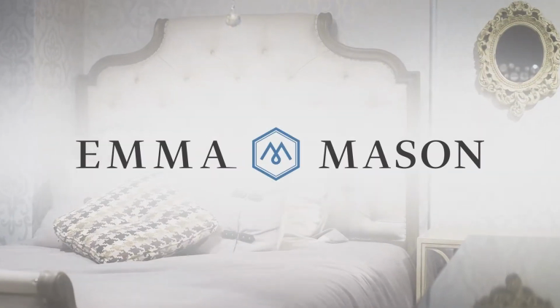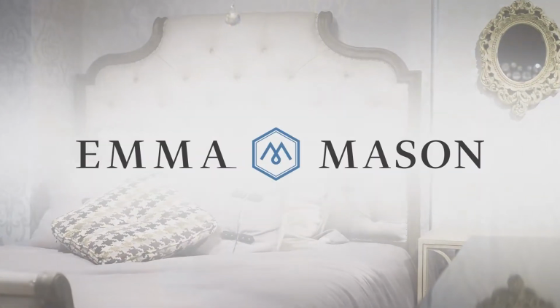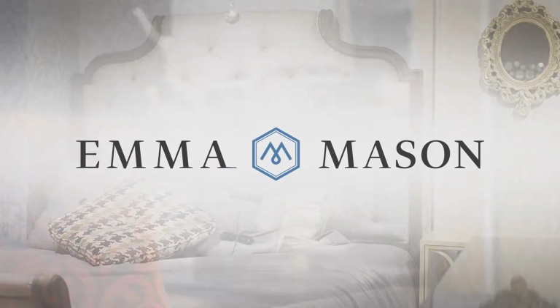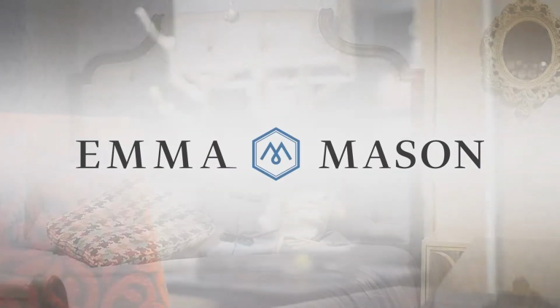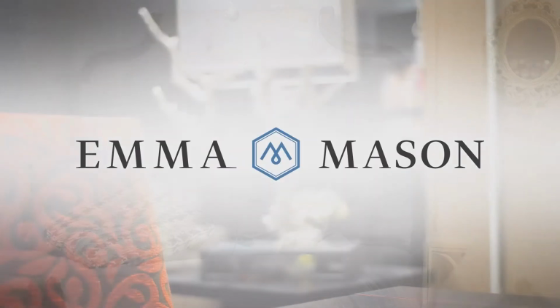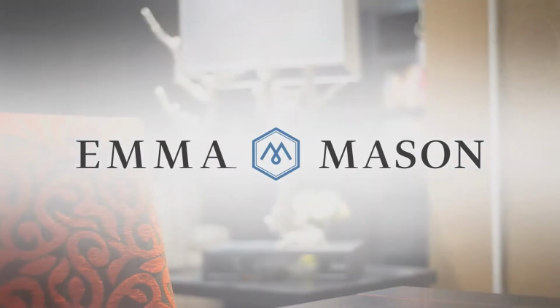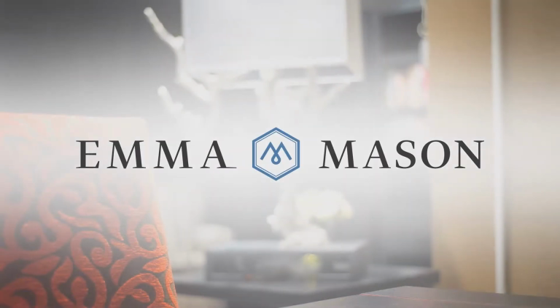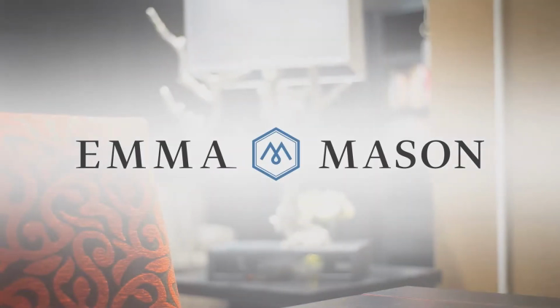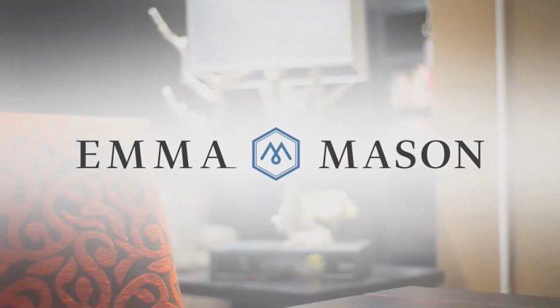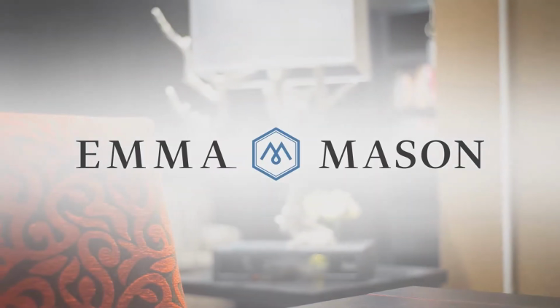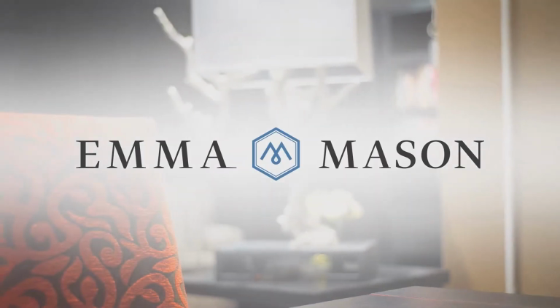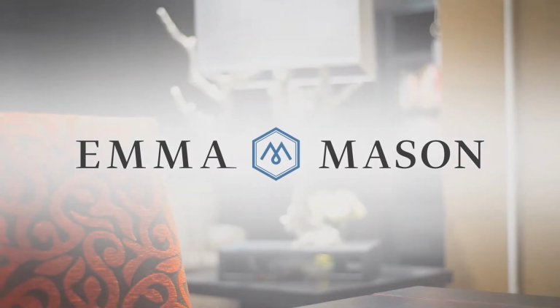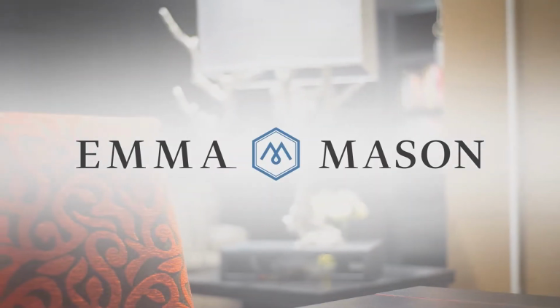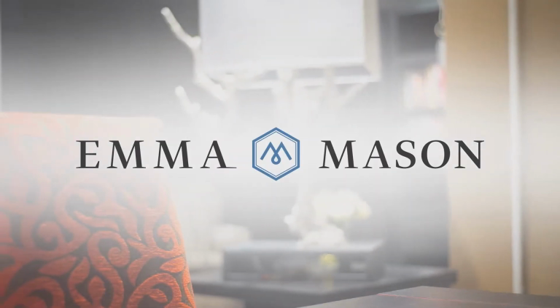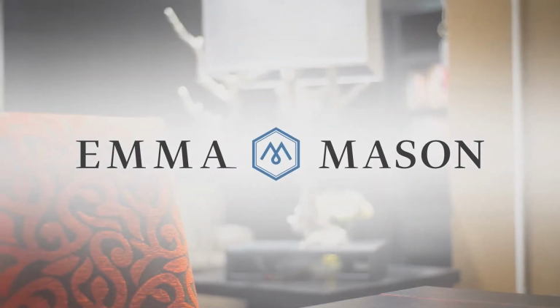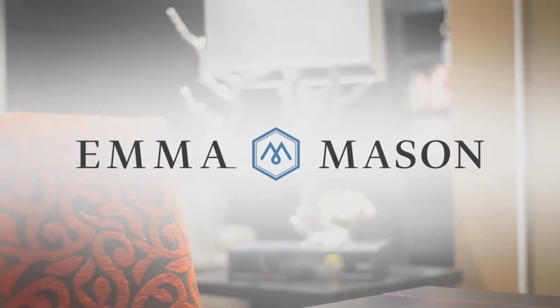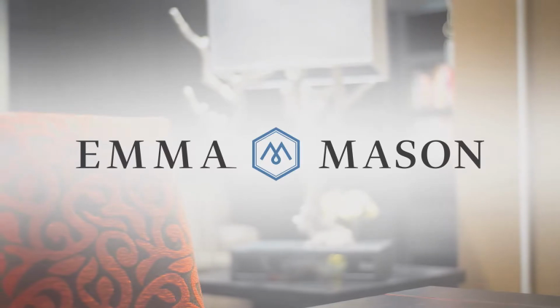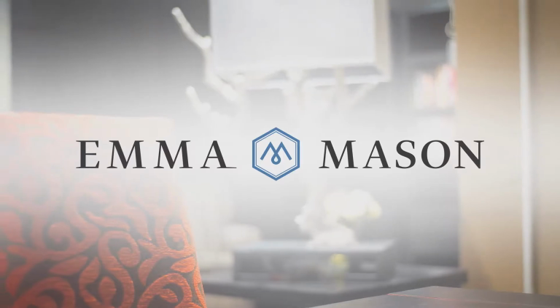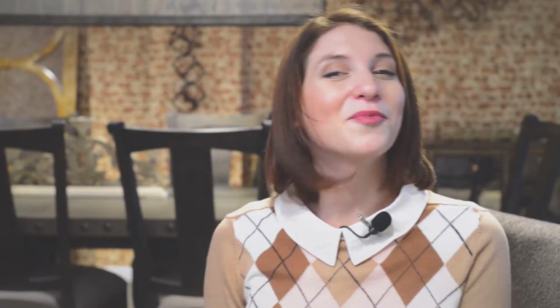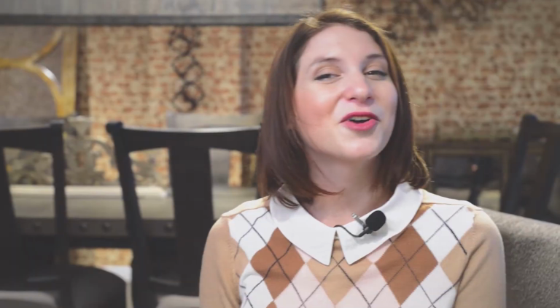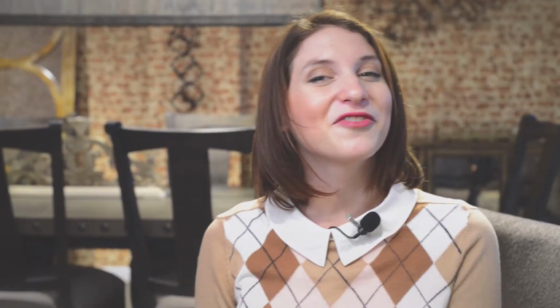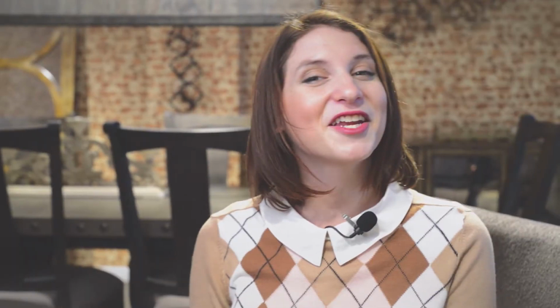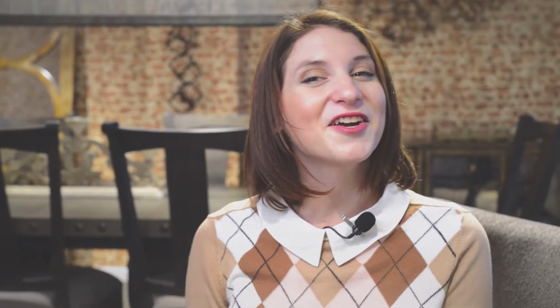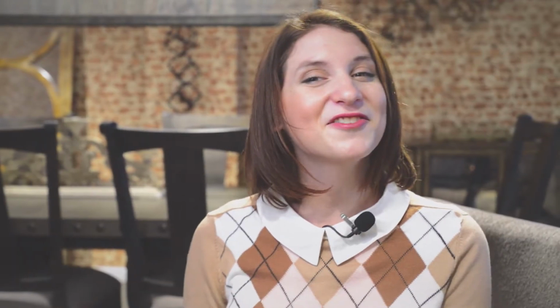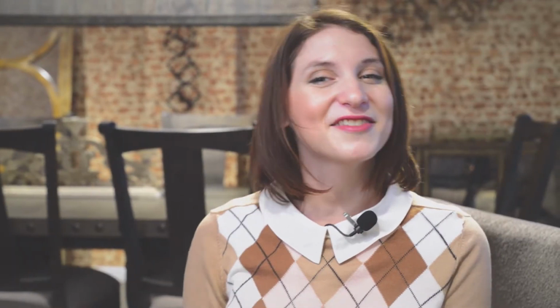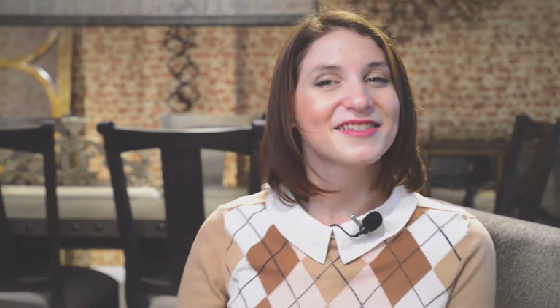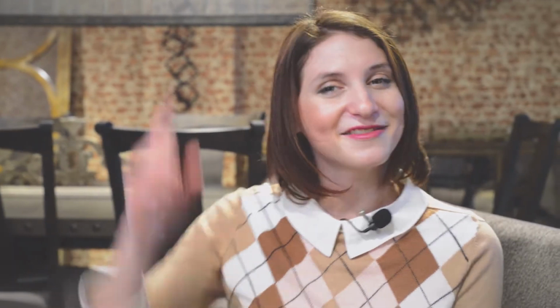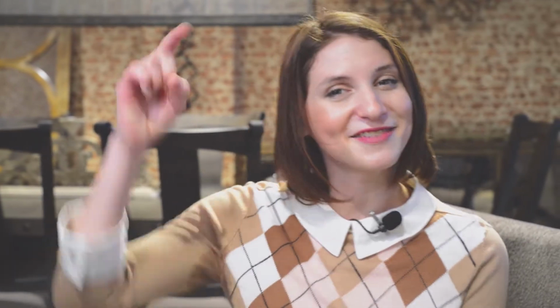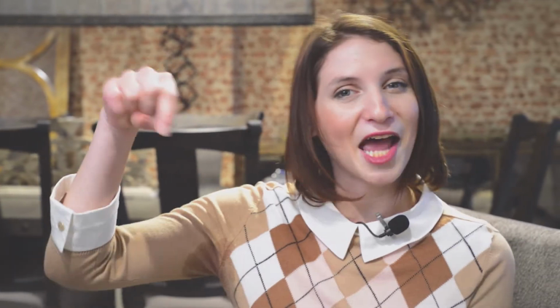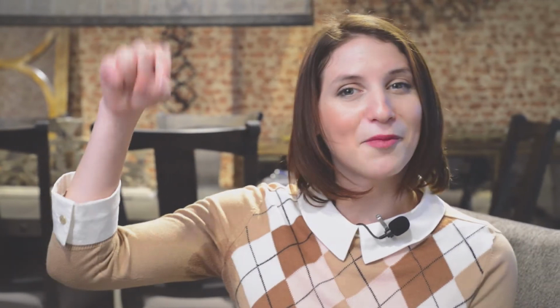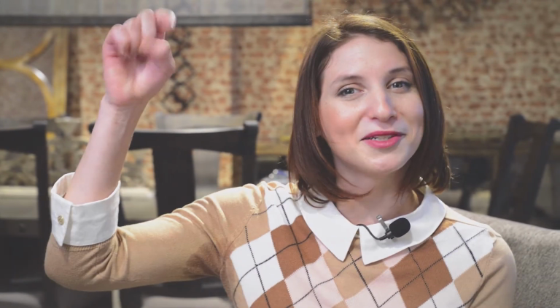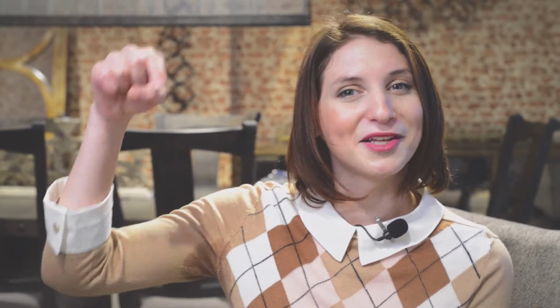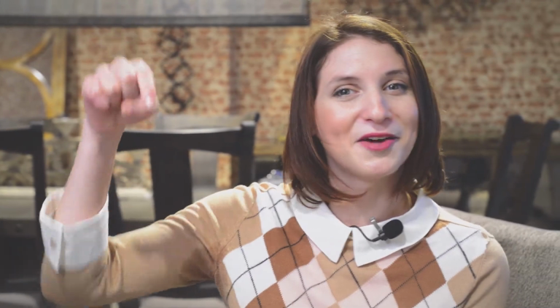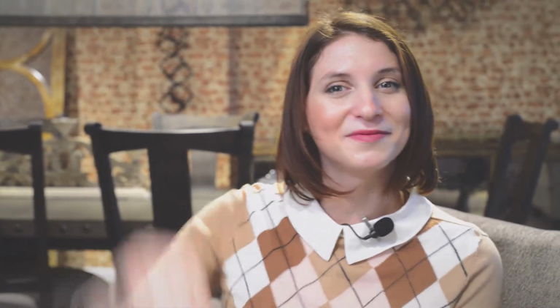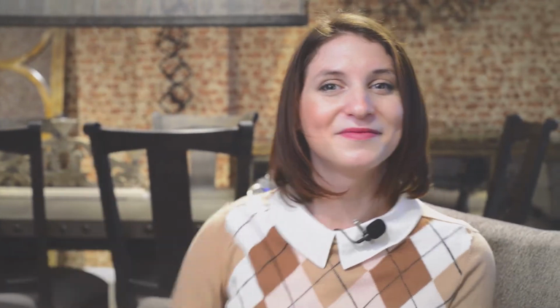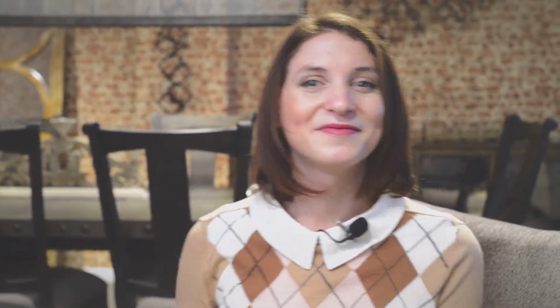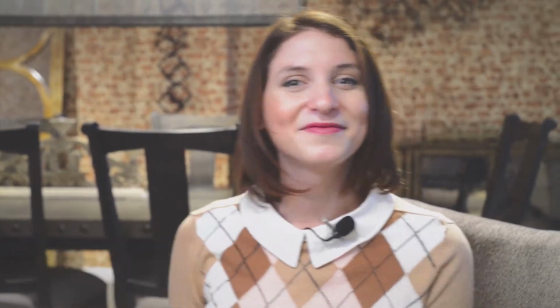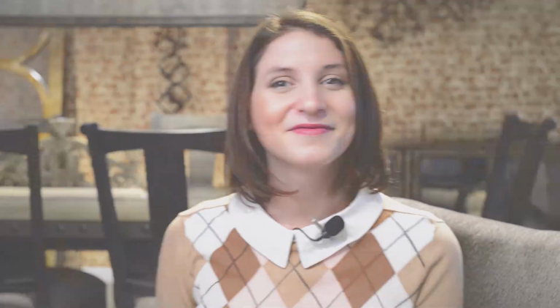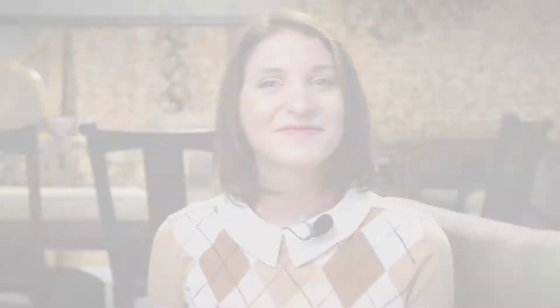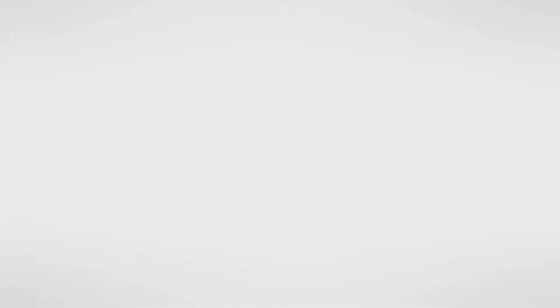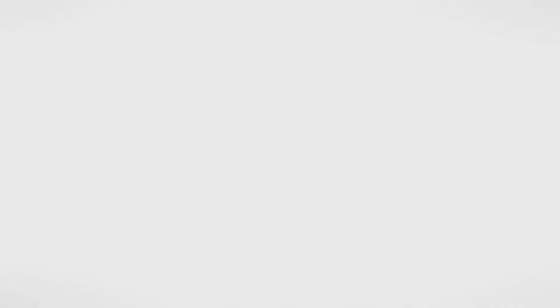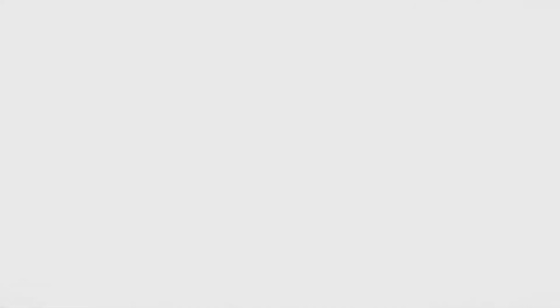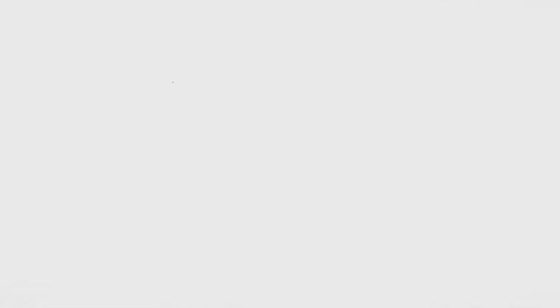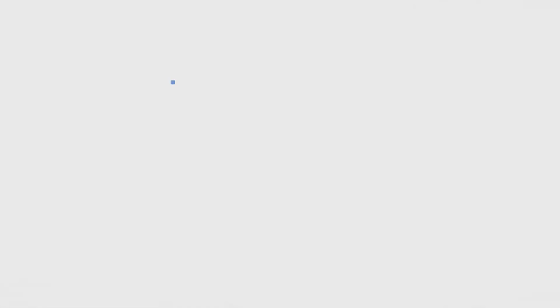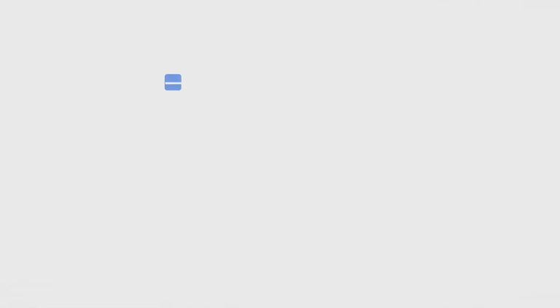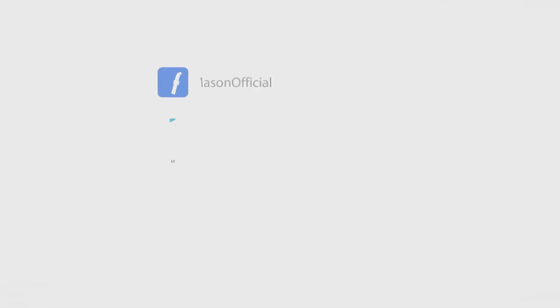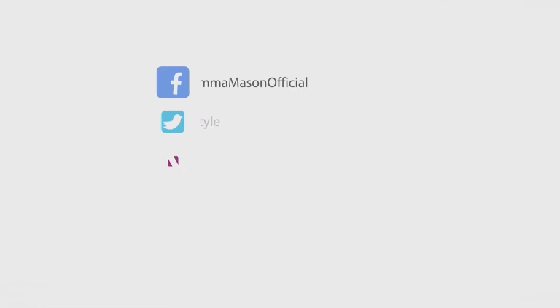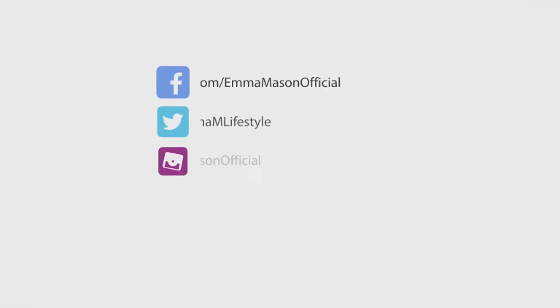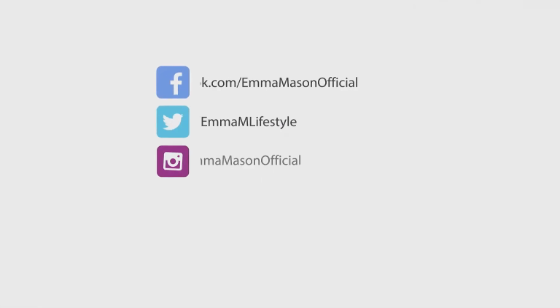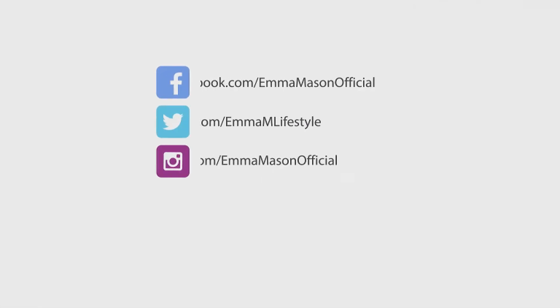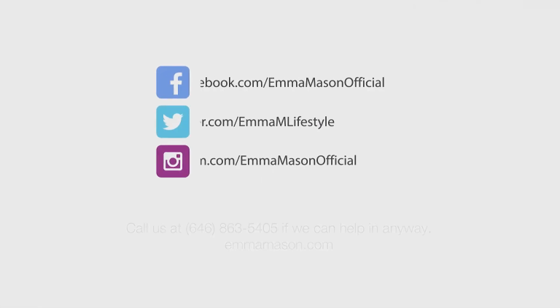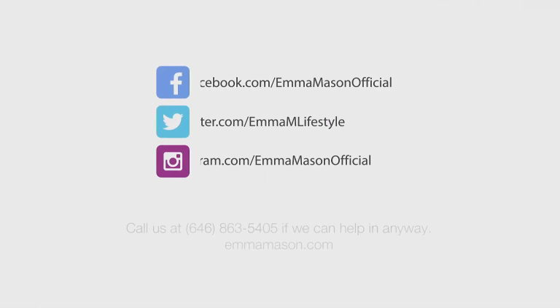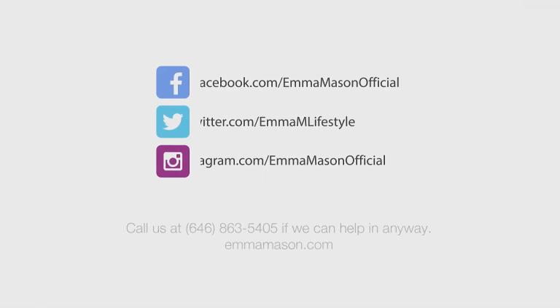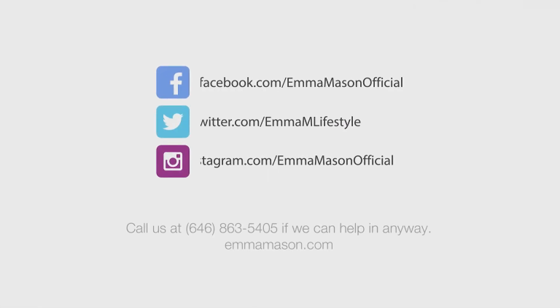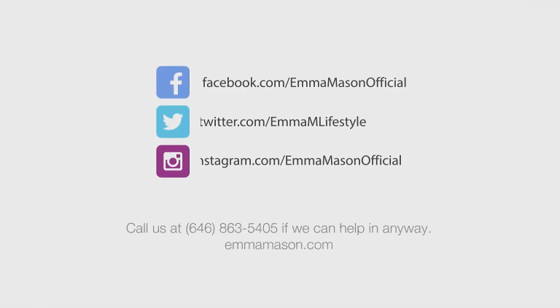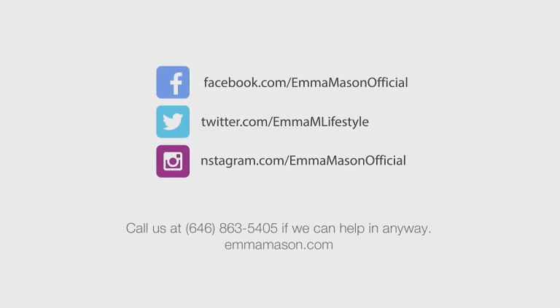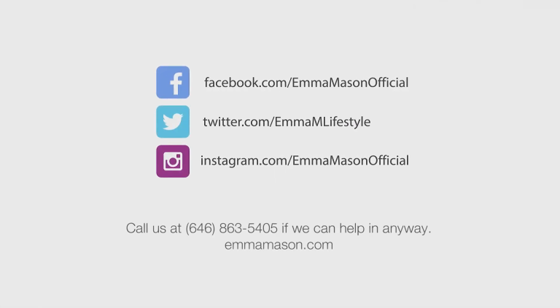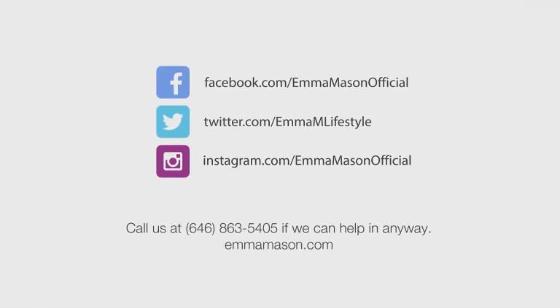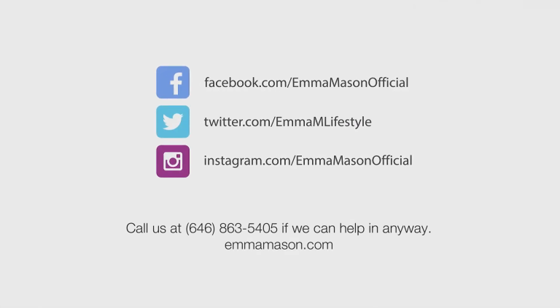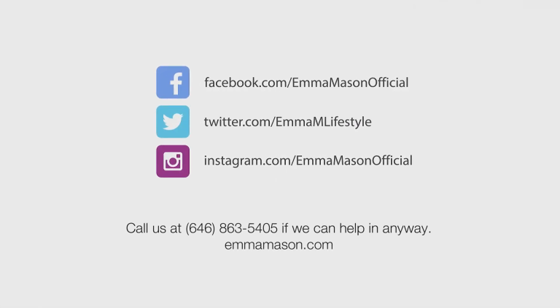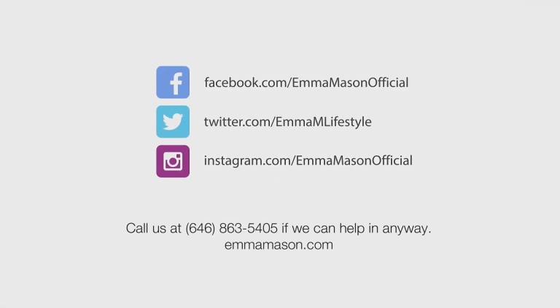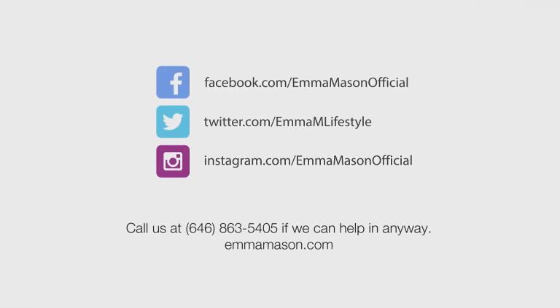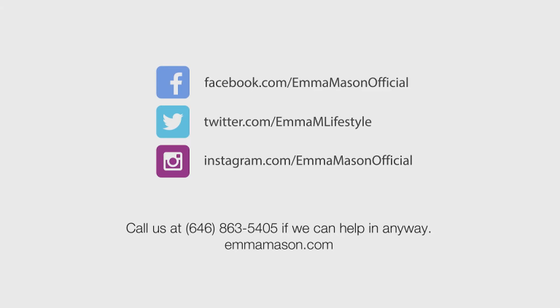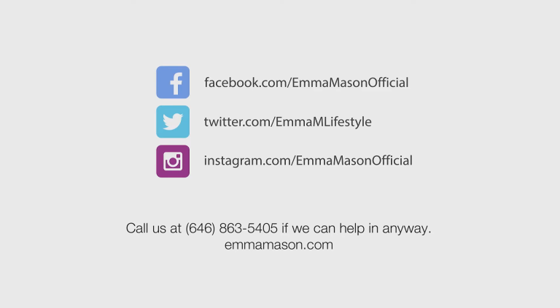Quality furniture, beautiful styles, that's Emma. Check out more videos down below. Like our videos and make sure to follow us on social media.